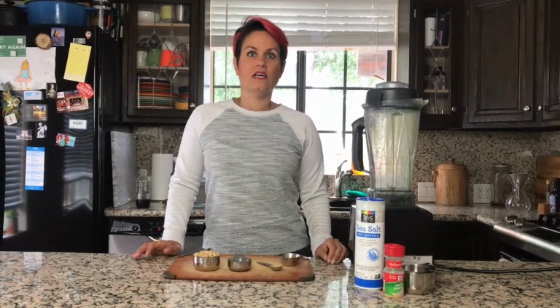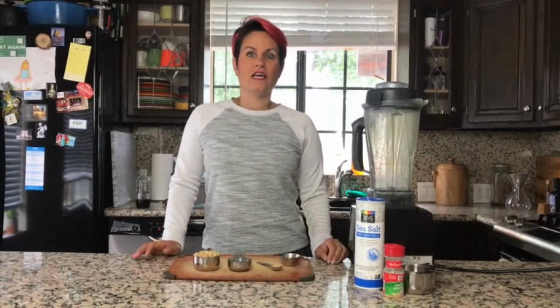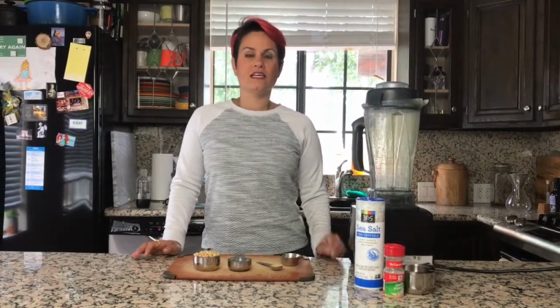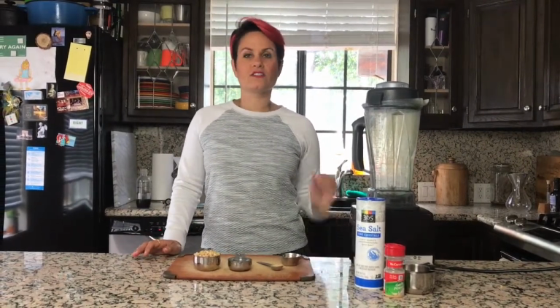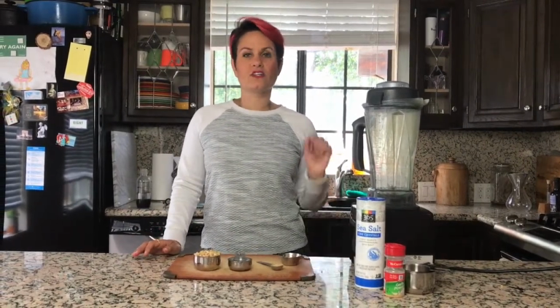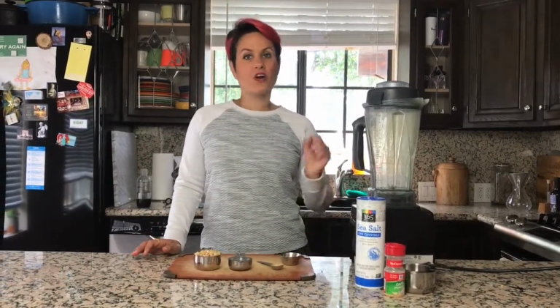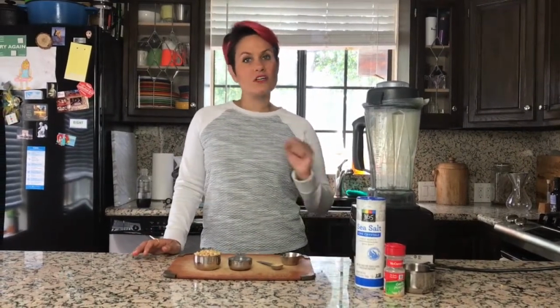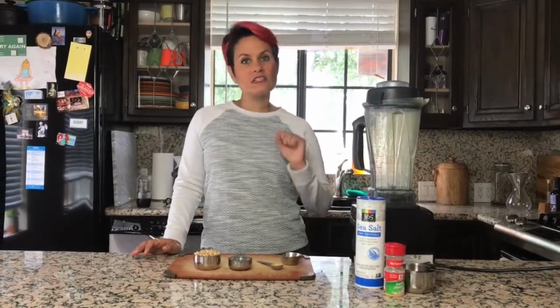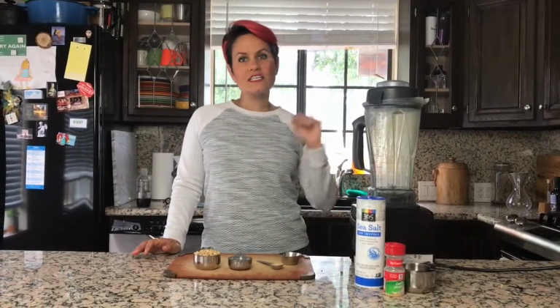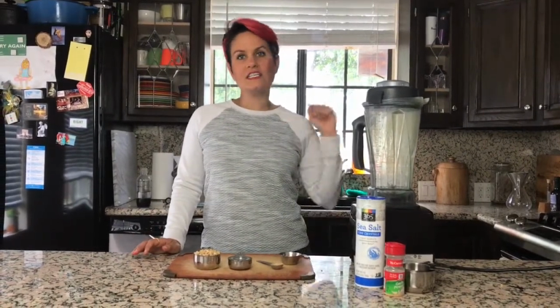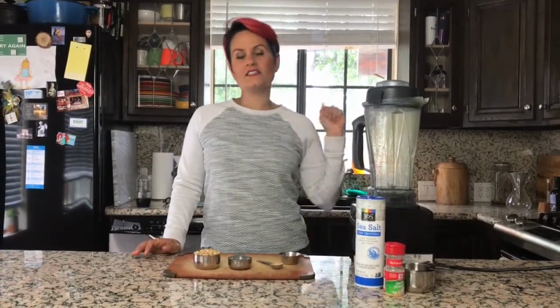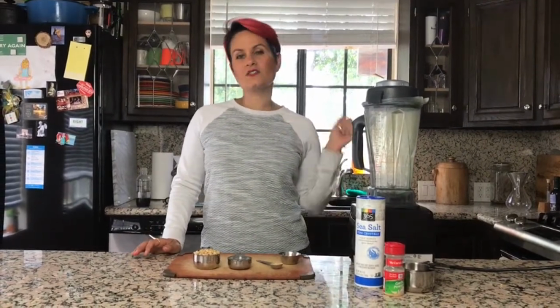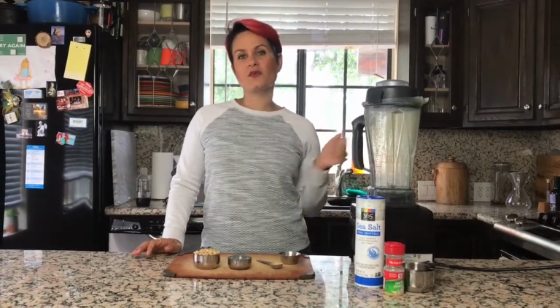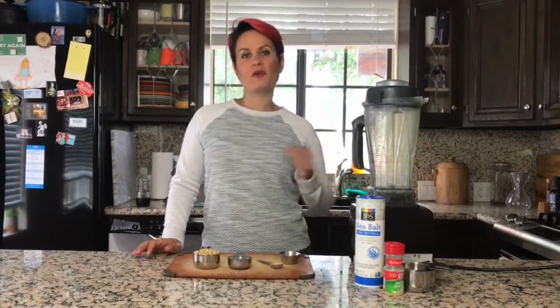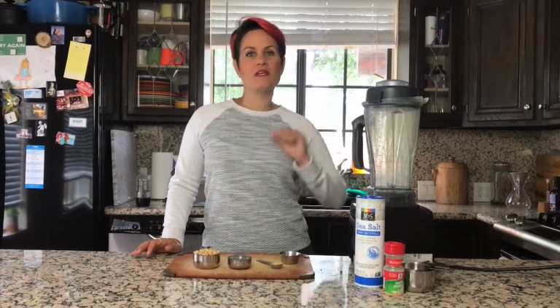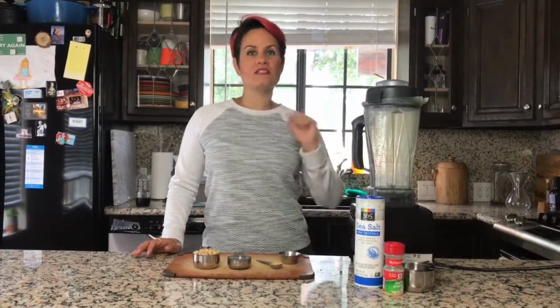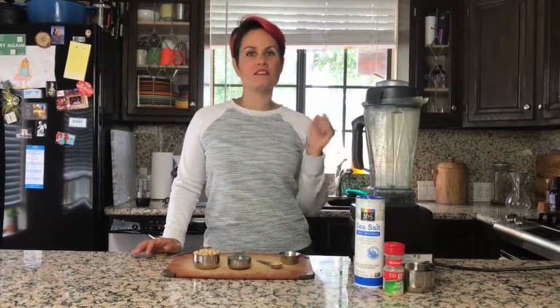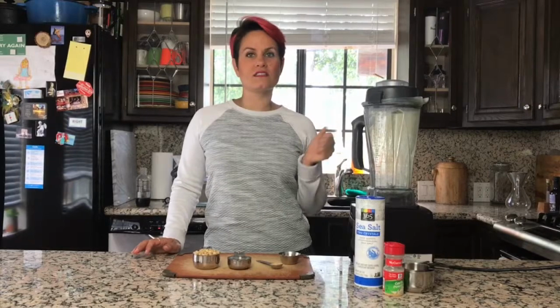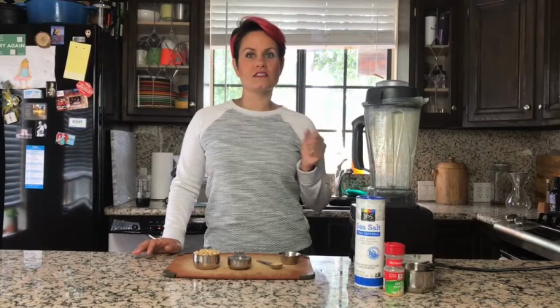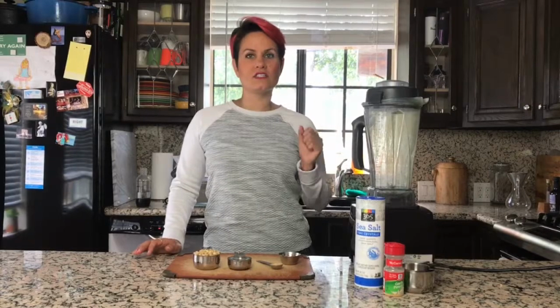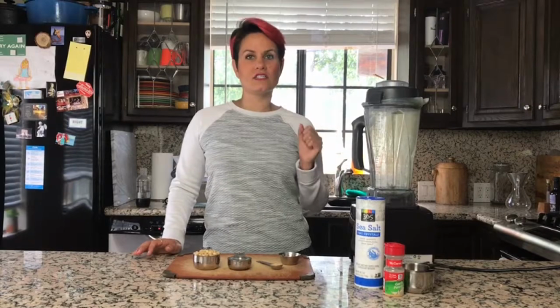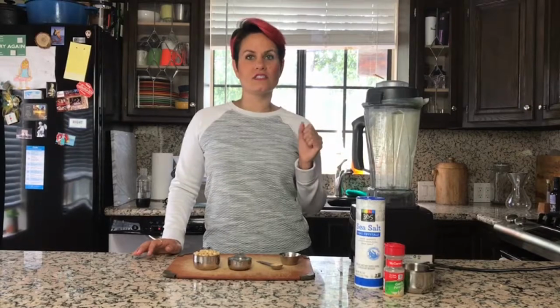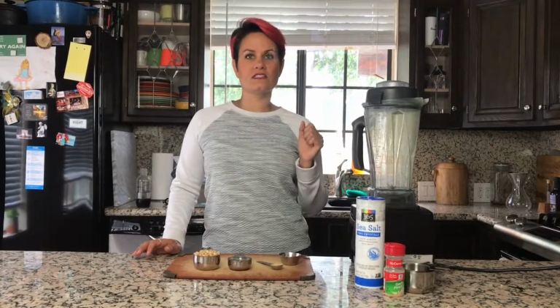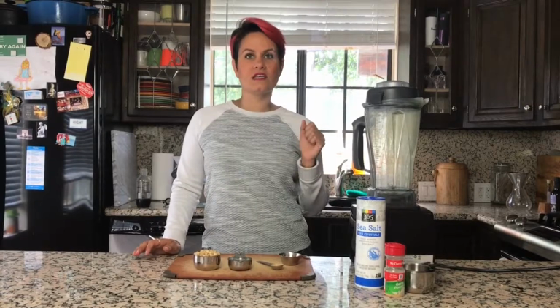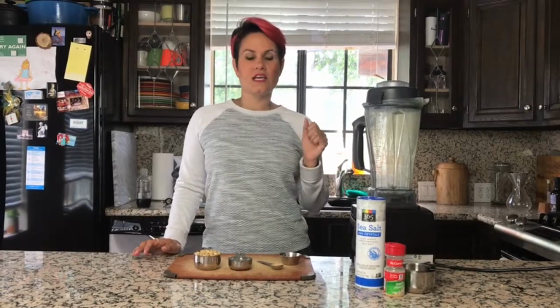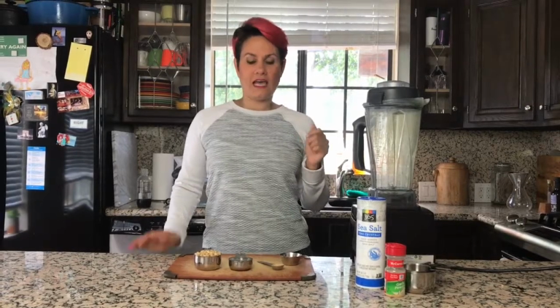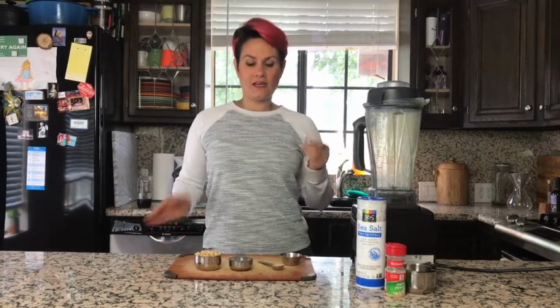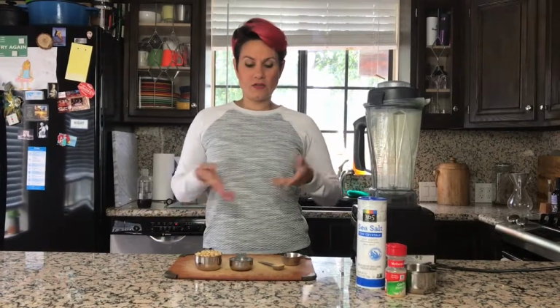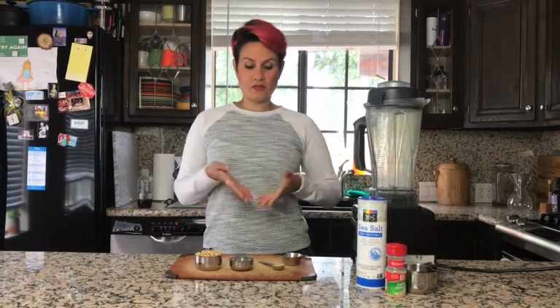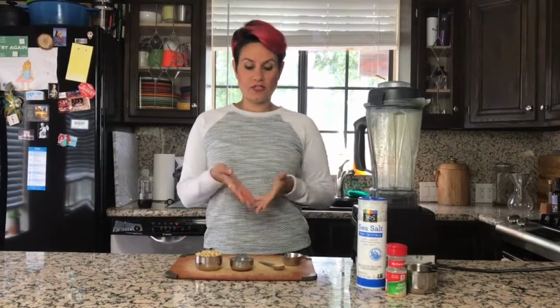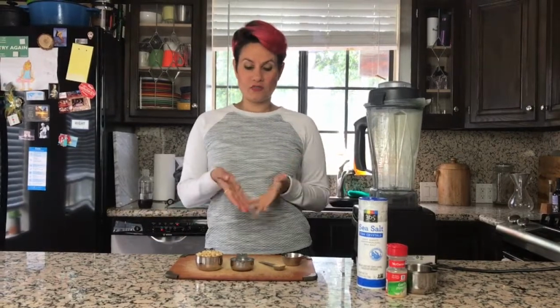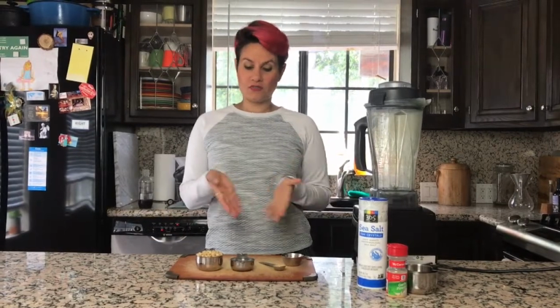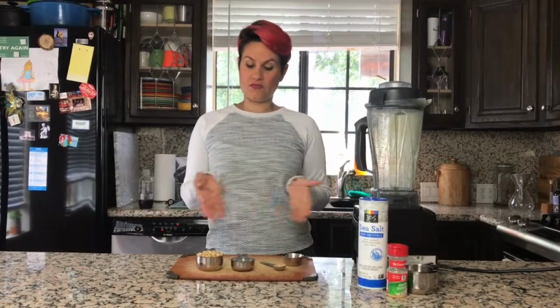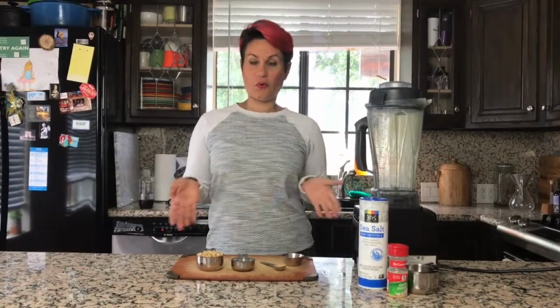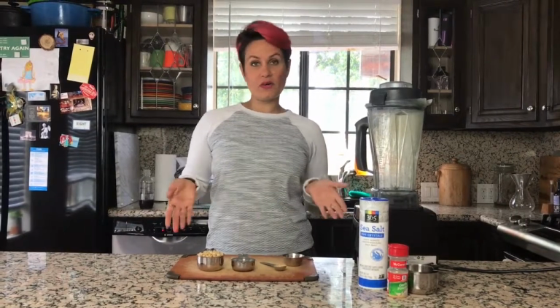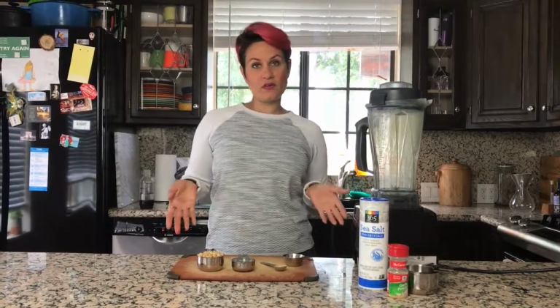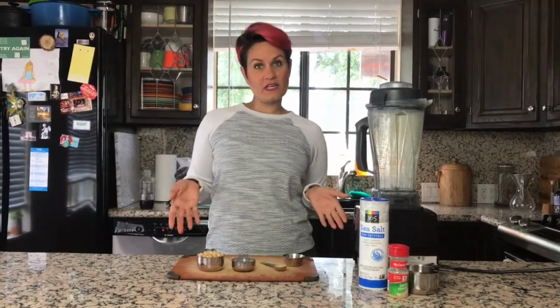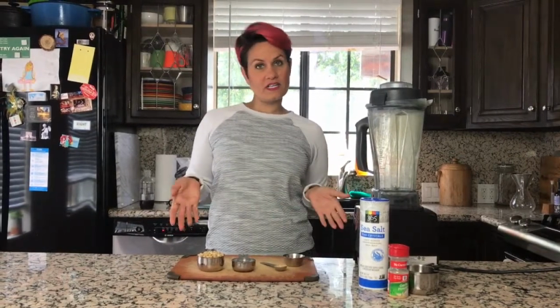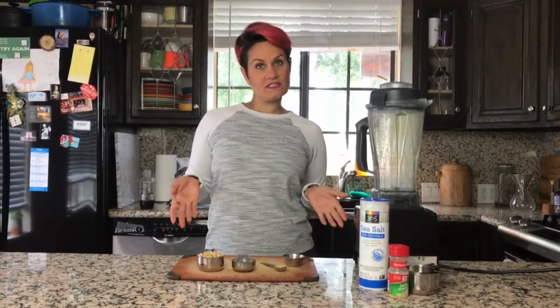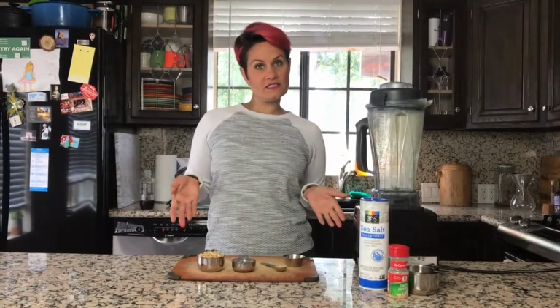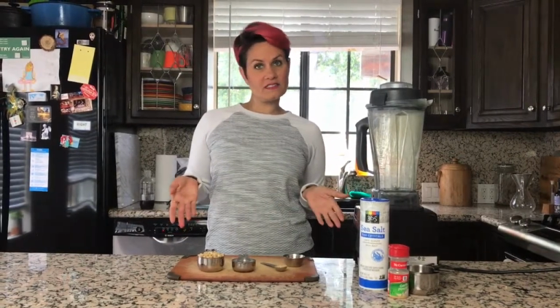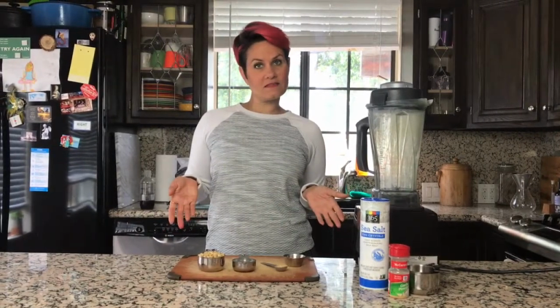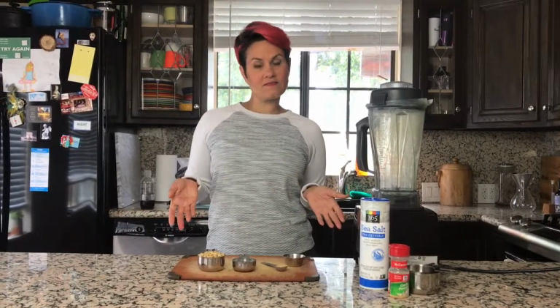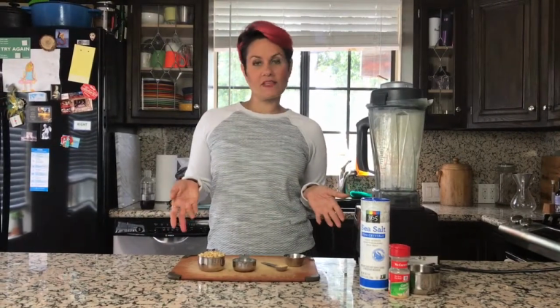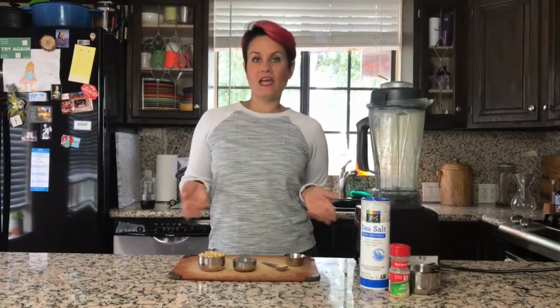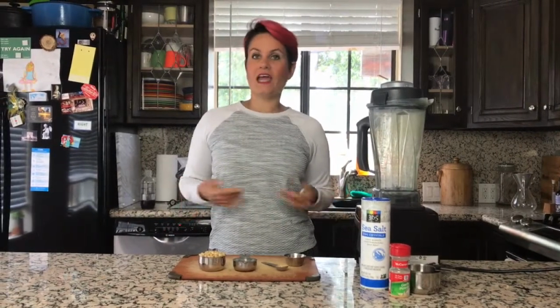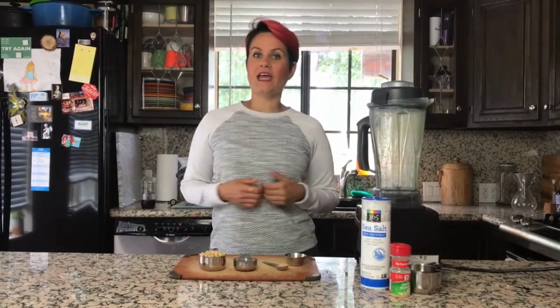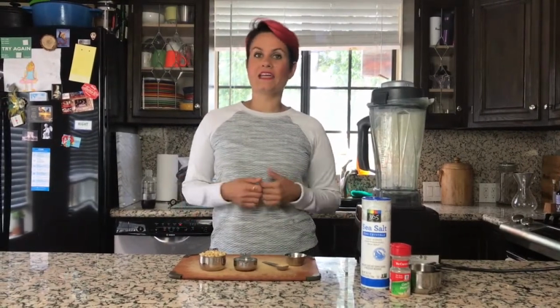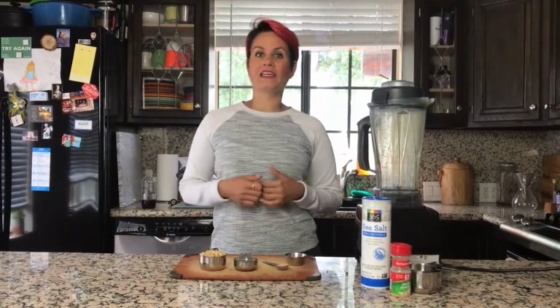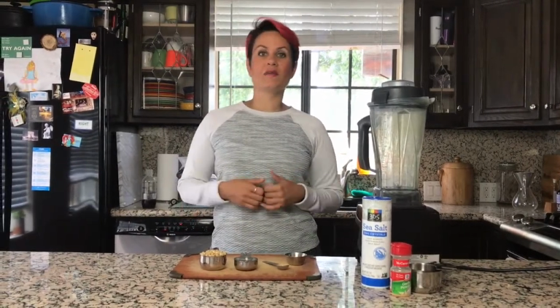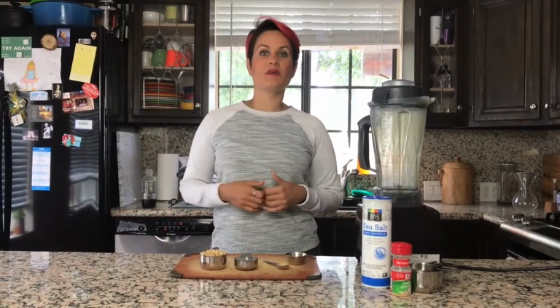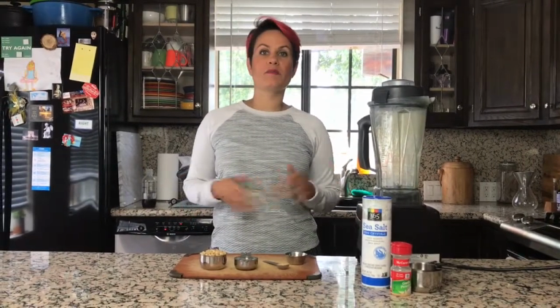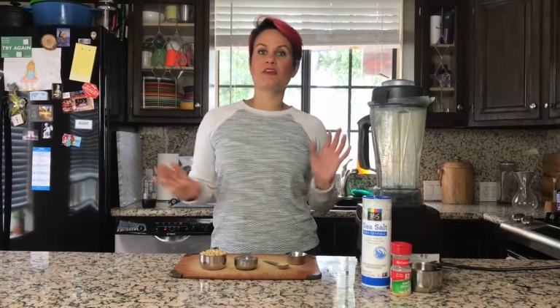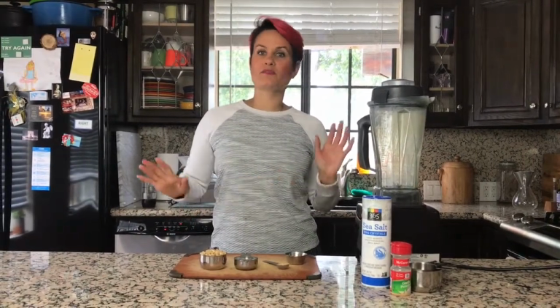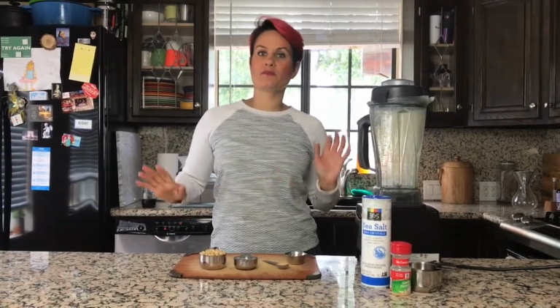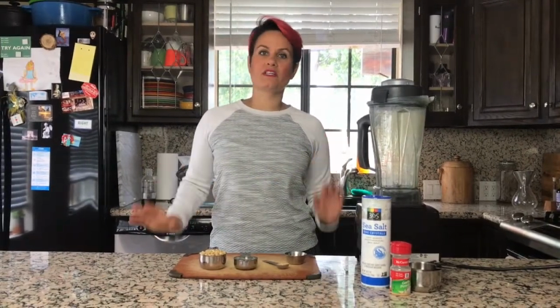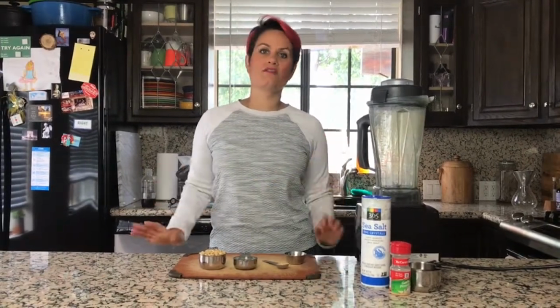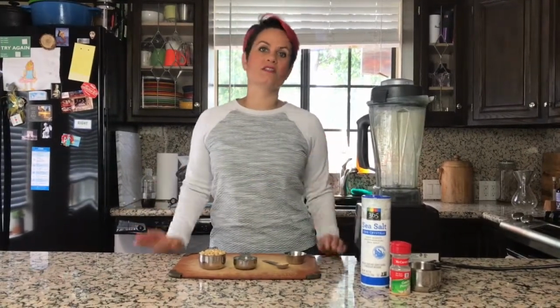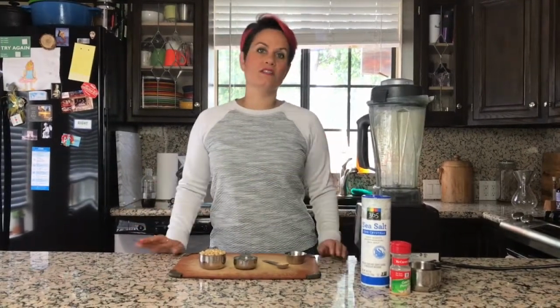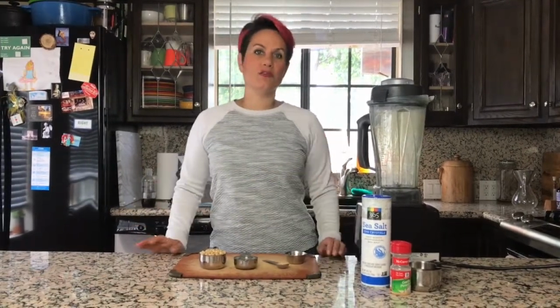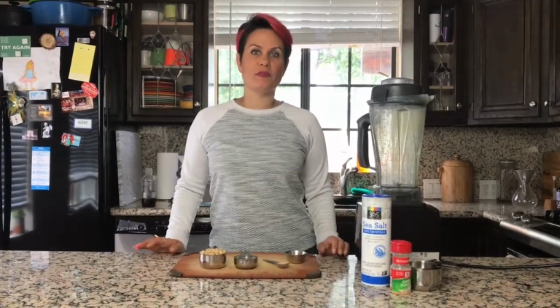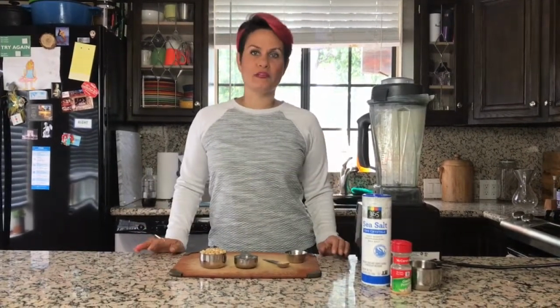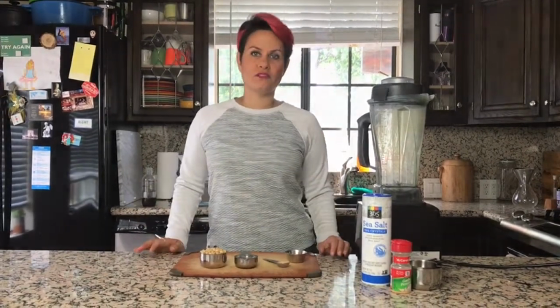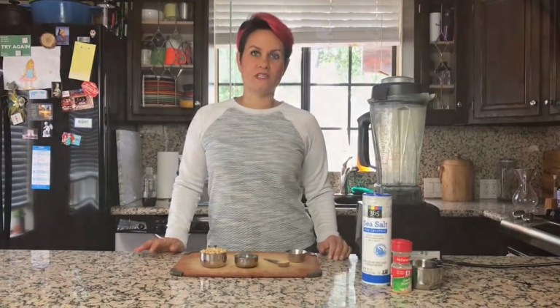It's garlicky, it's creamy, it's delicious, it only uses four ingredients, and it can be made from stuff that's in your pantry.